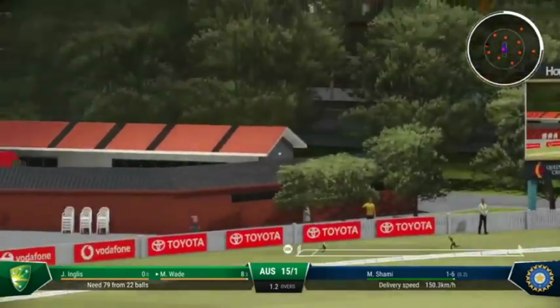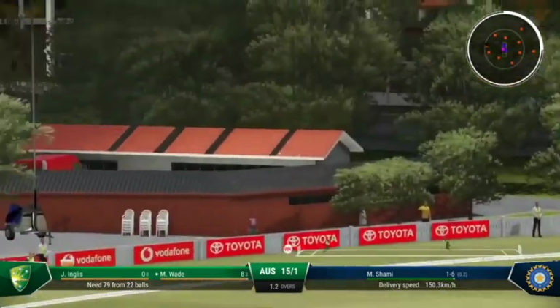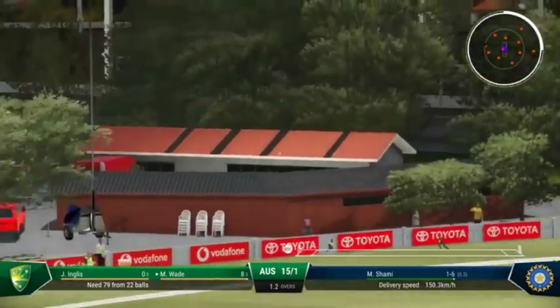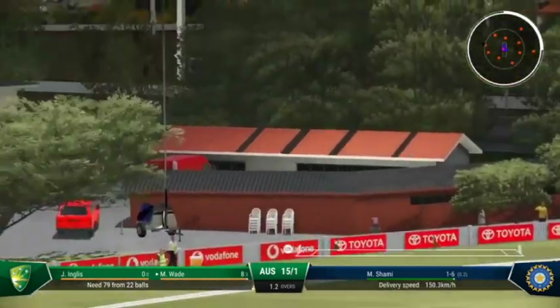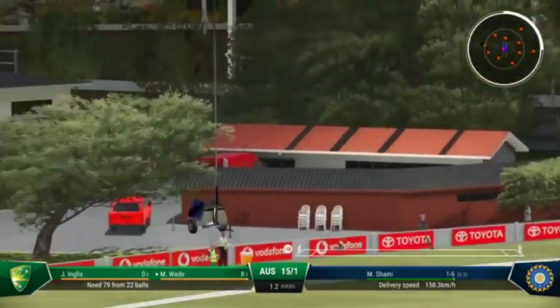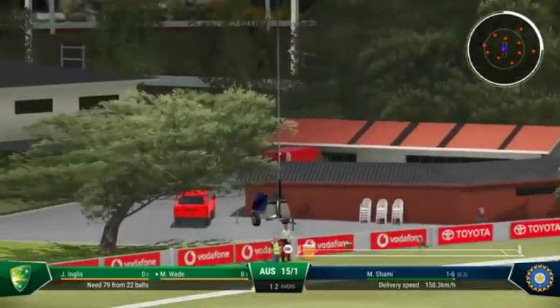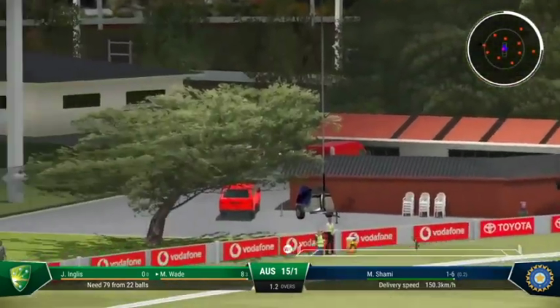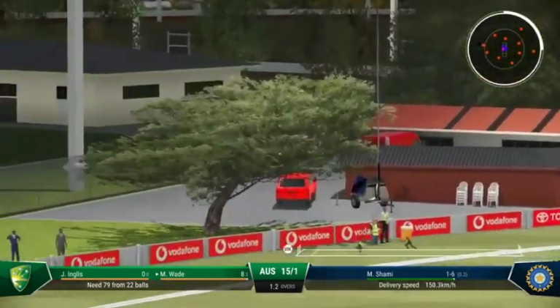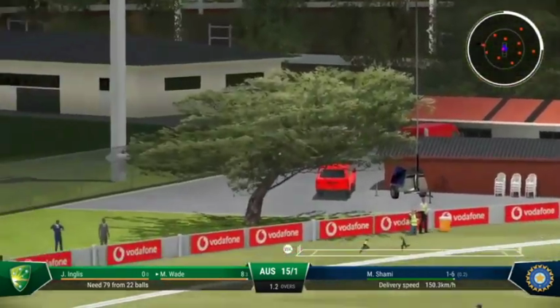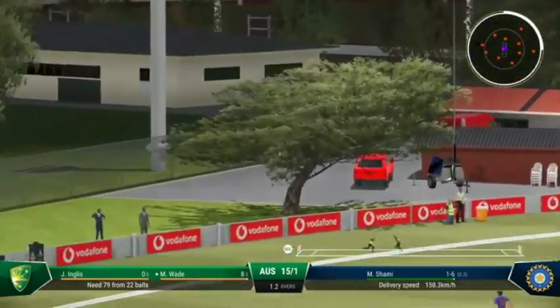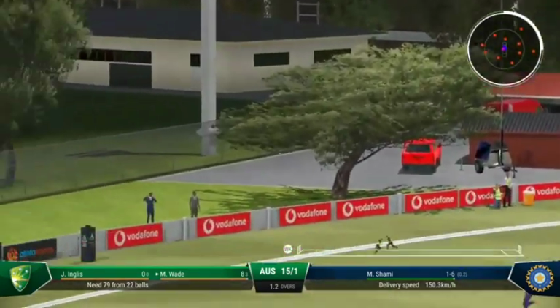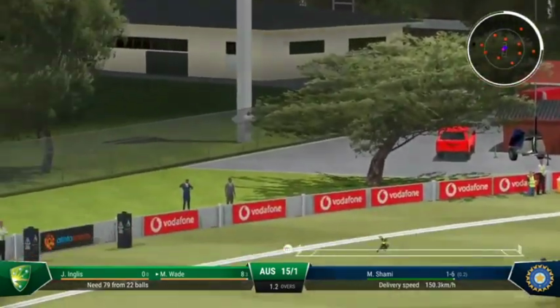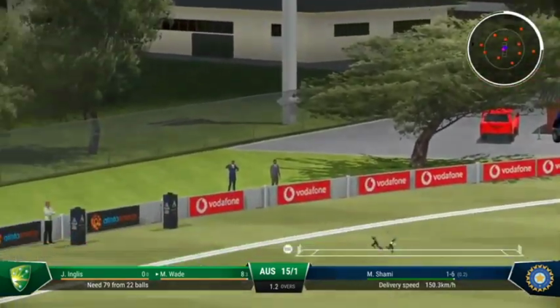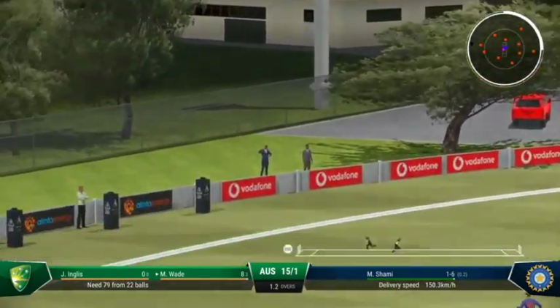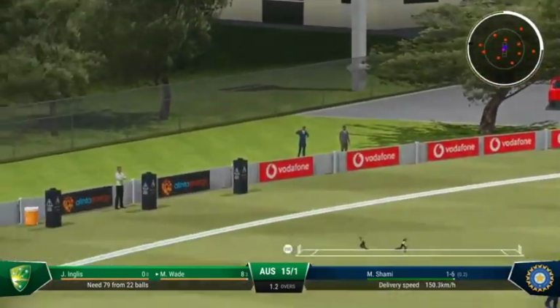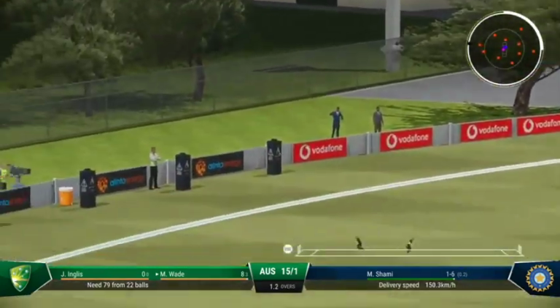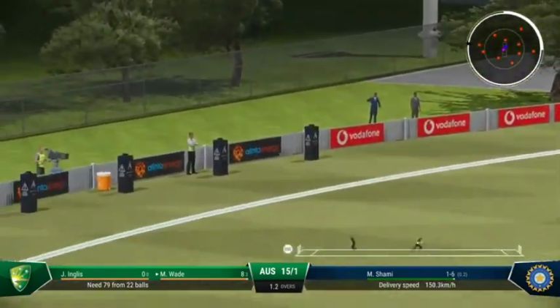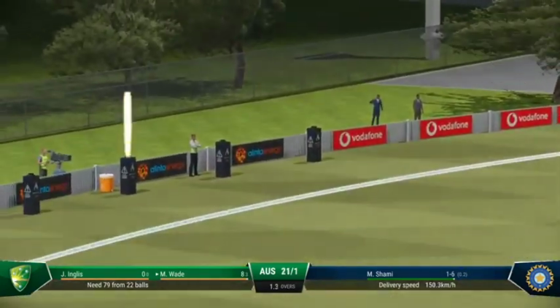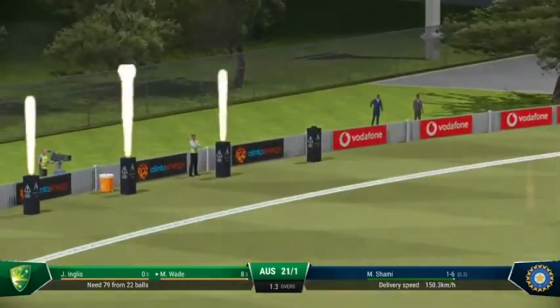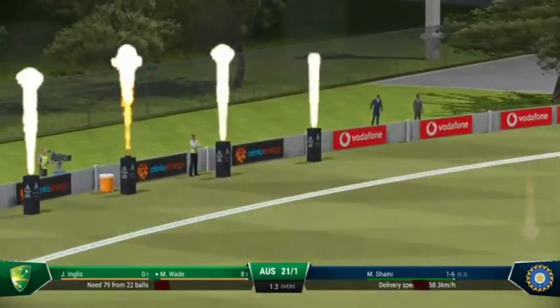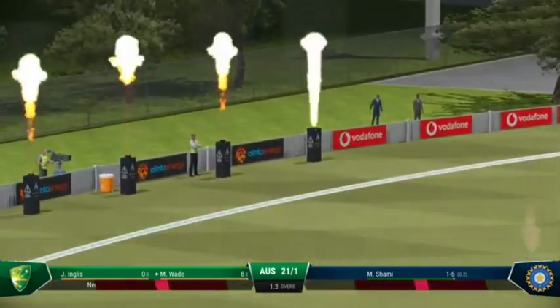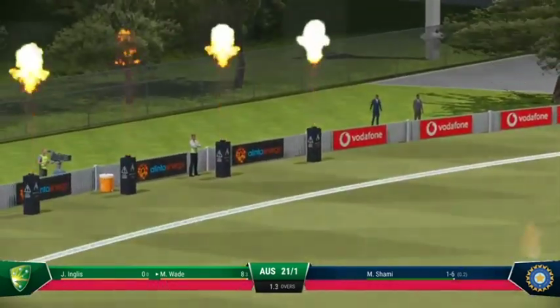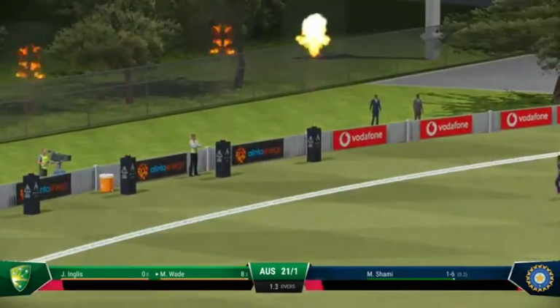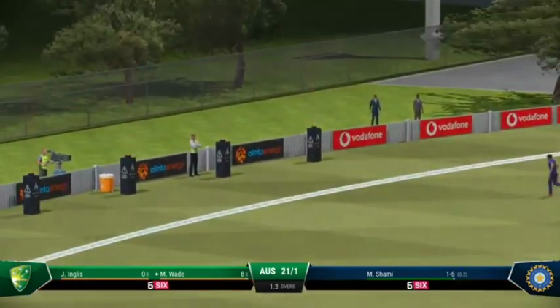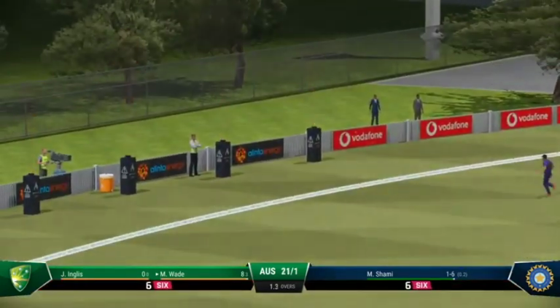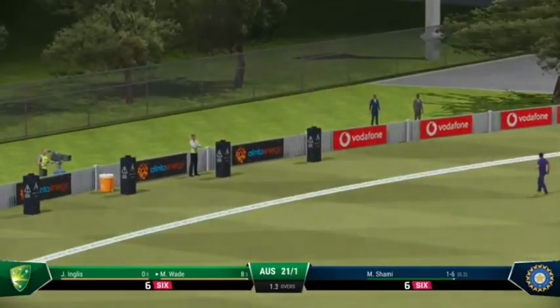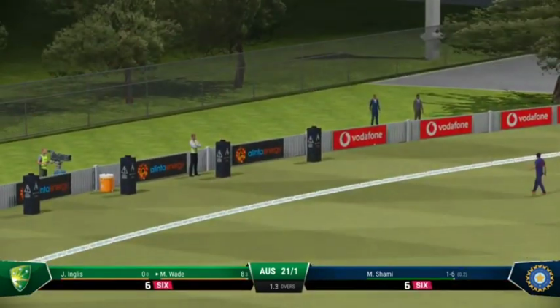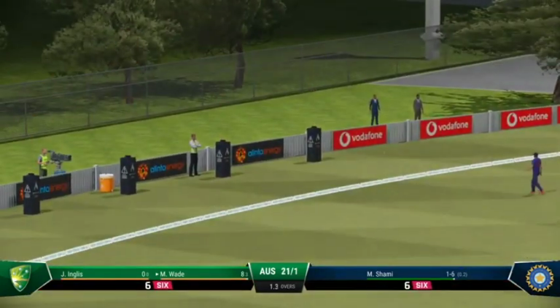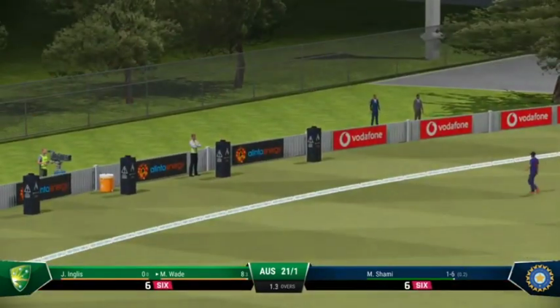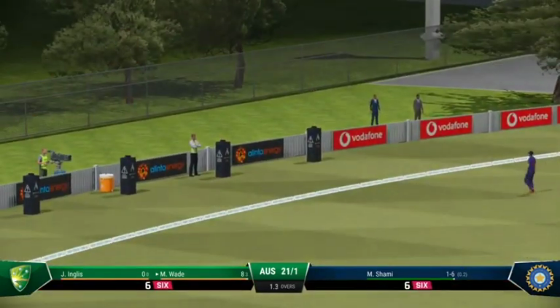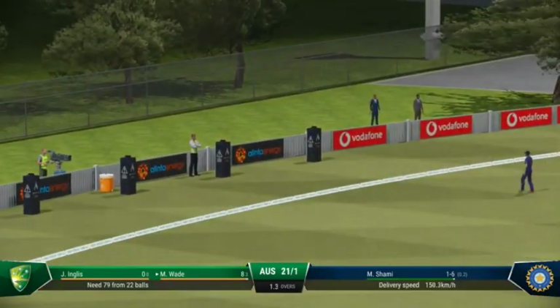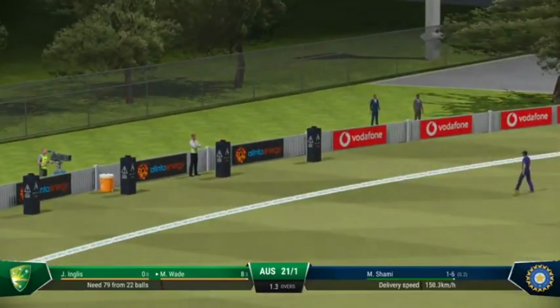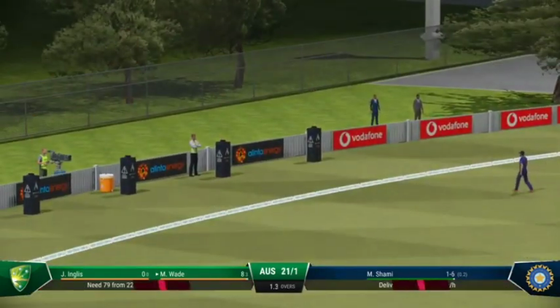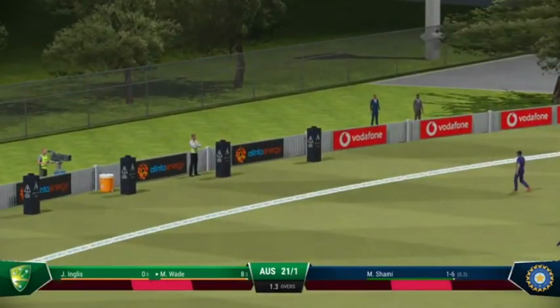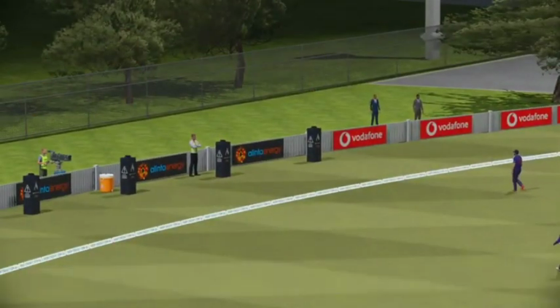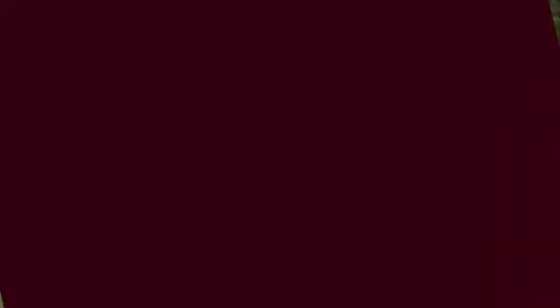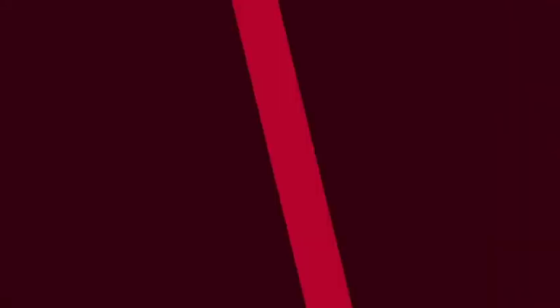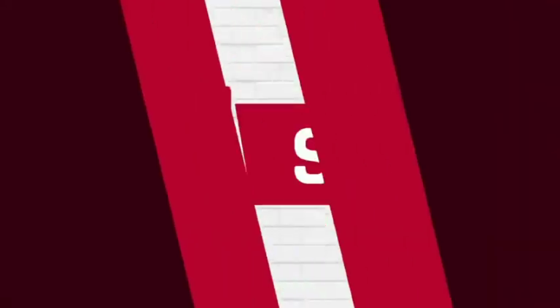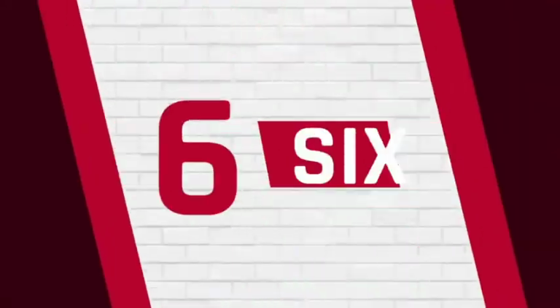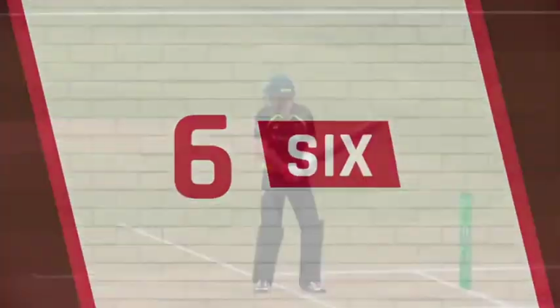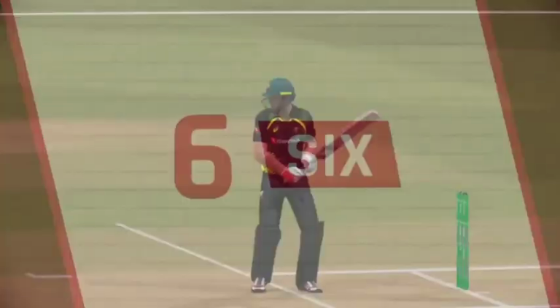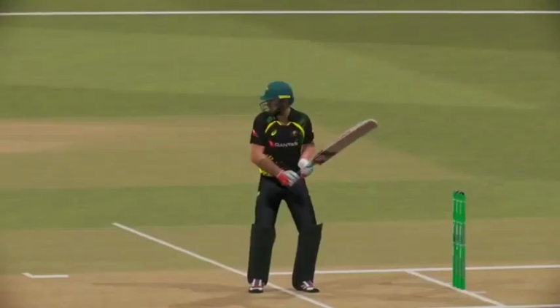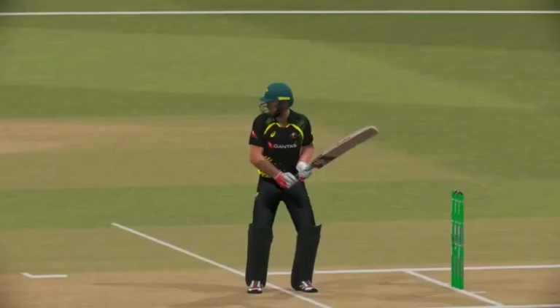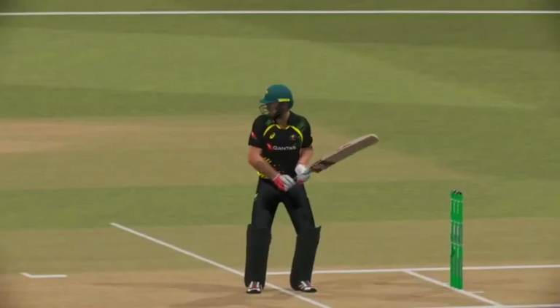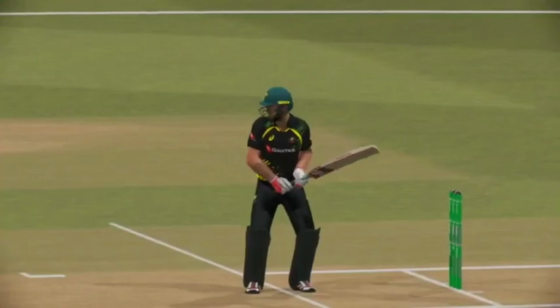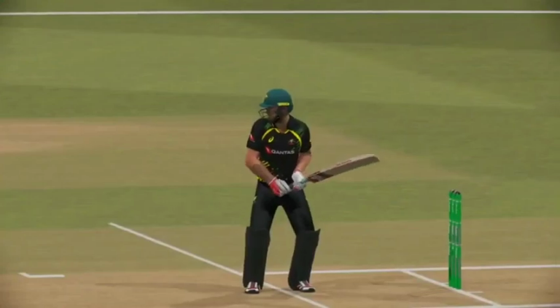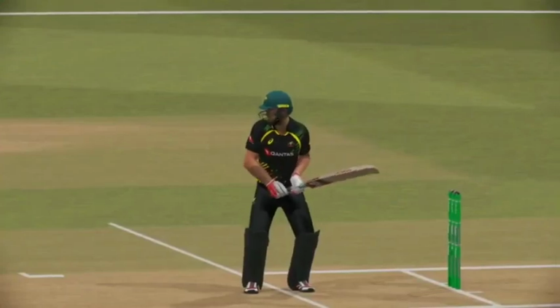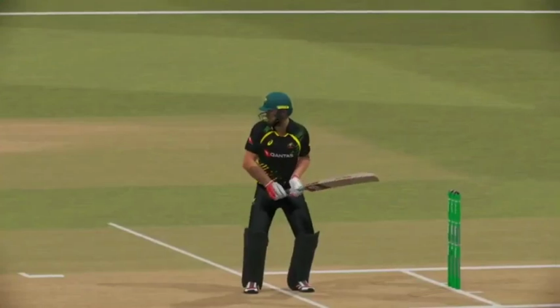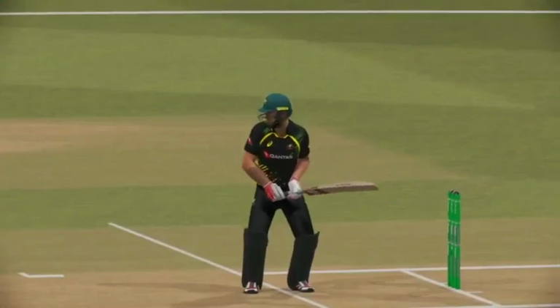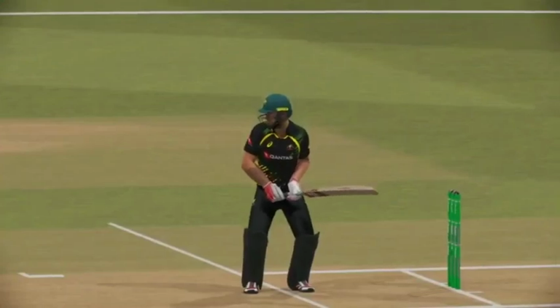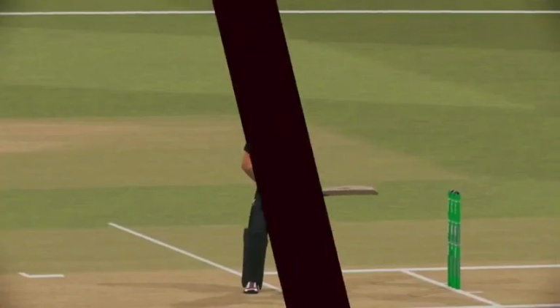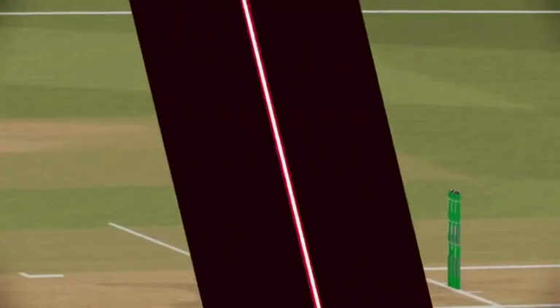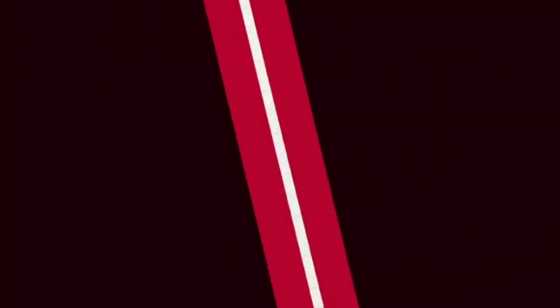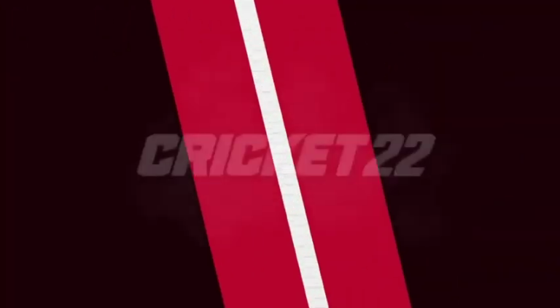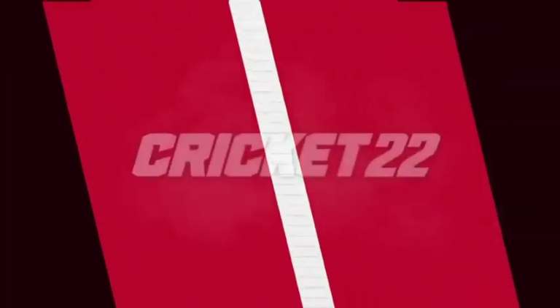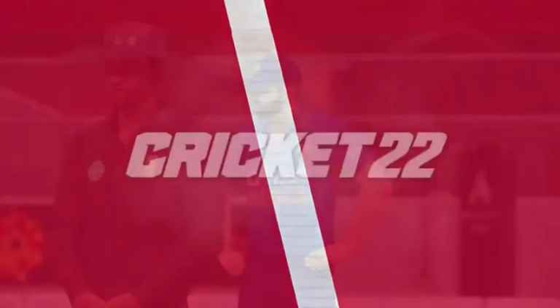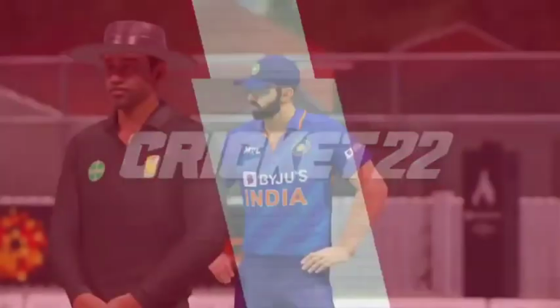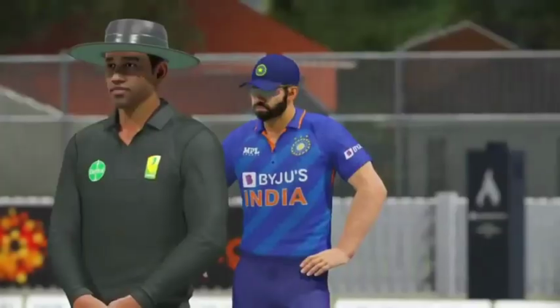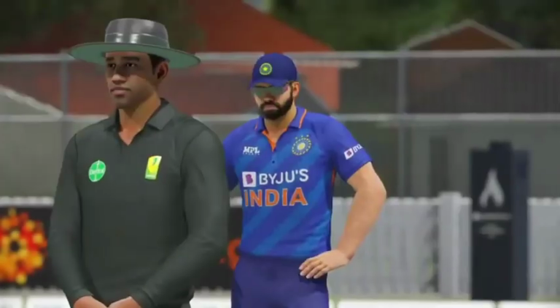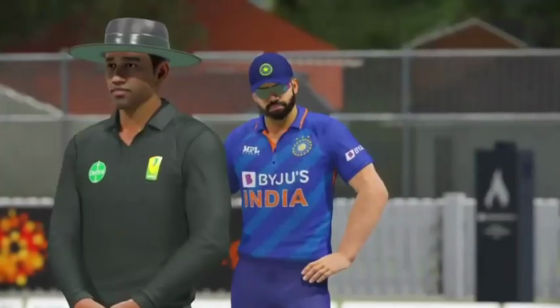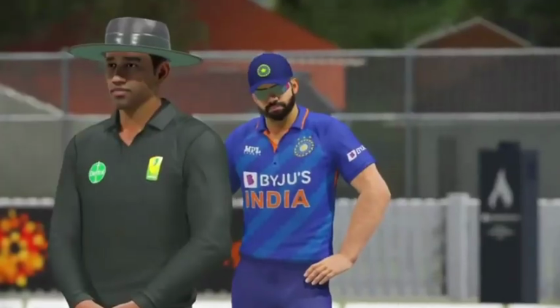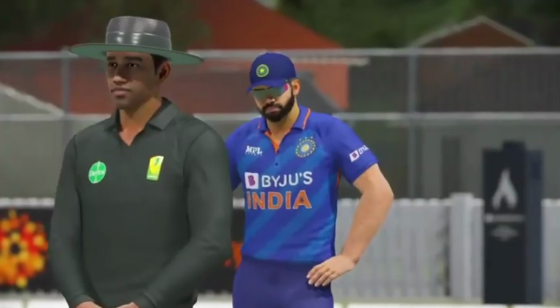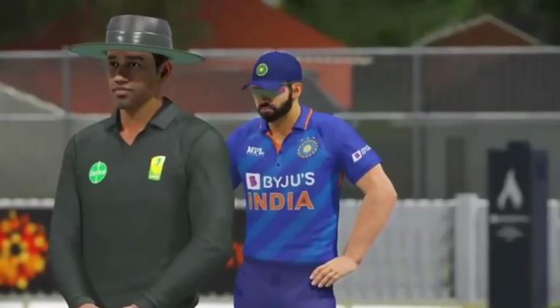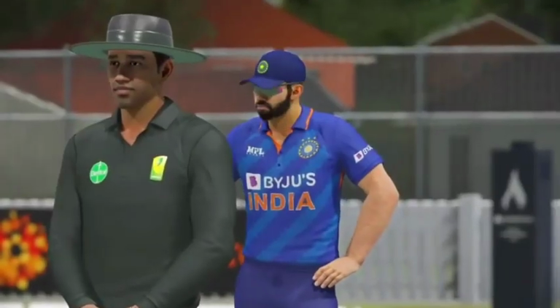Nice shot! That's a brilliantly aggressive shot. Gets onto the front foot, and it's flown over the boundary.